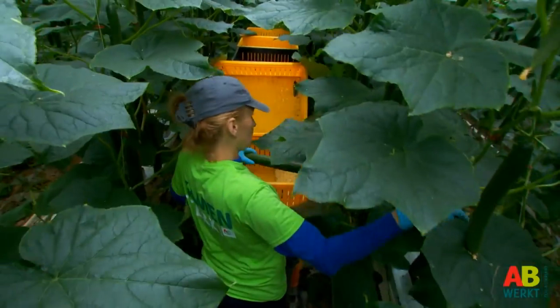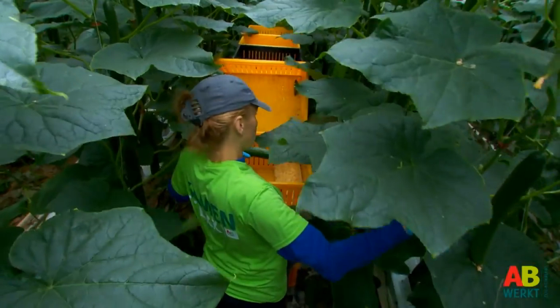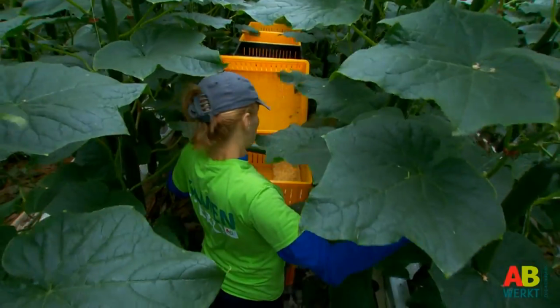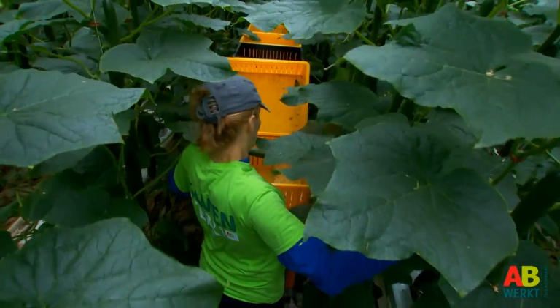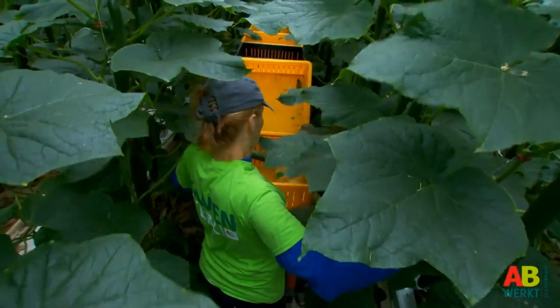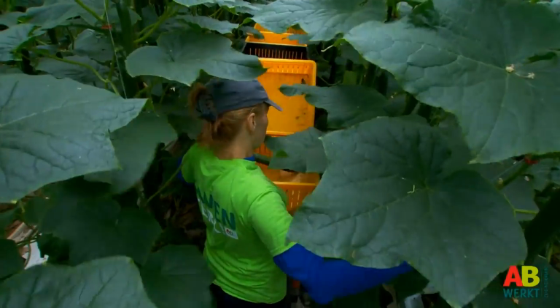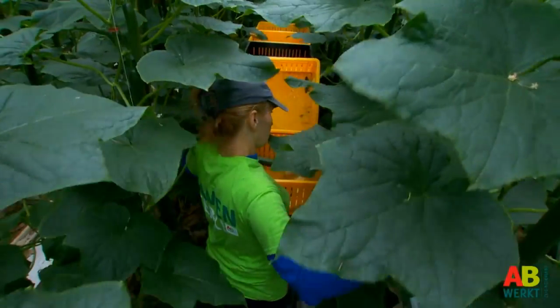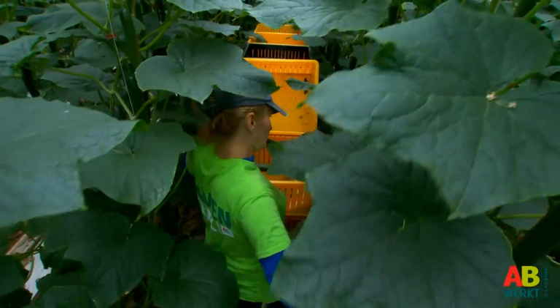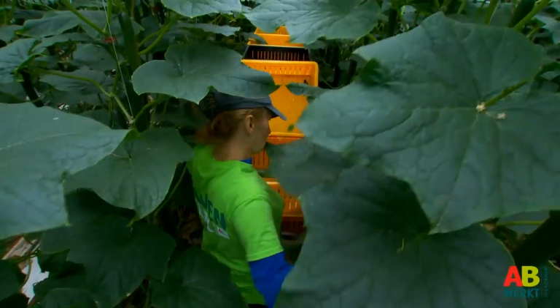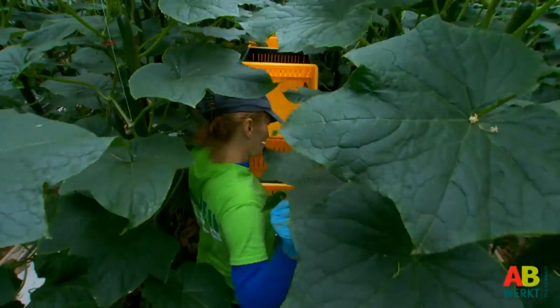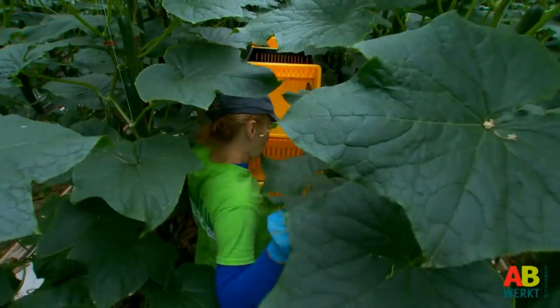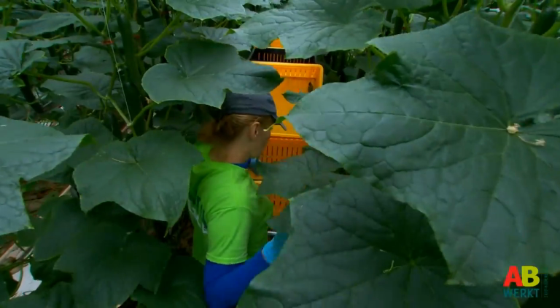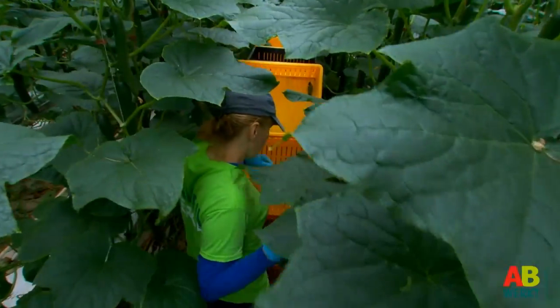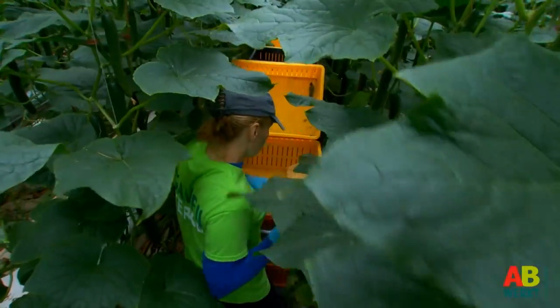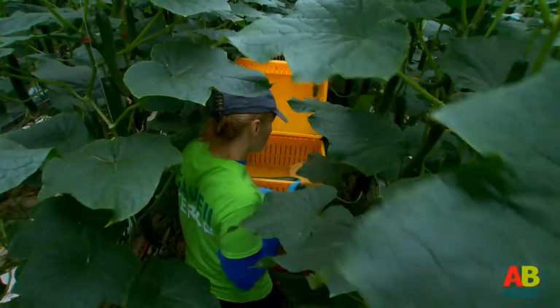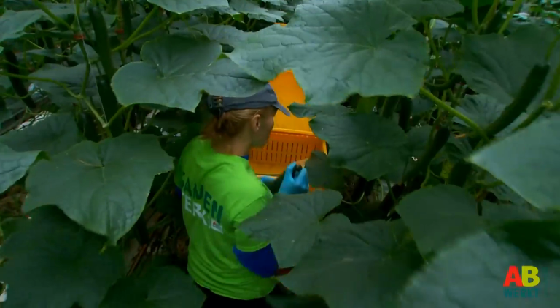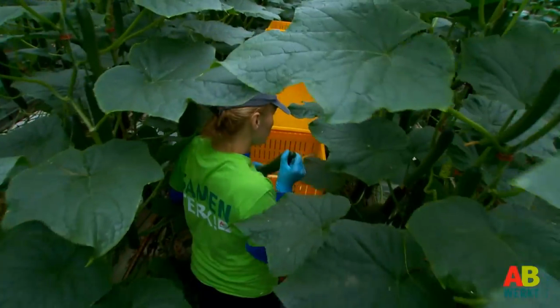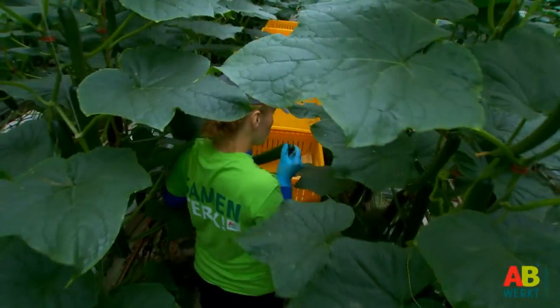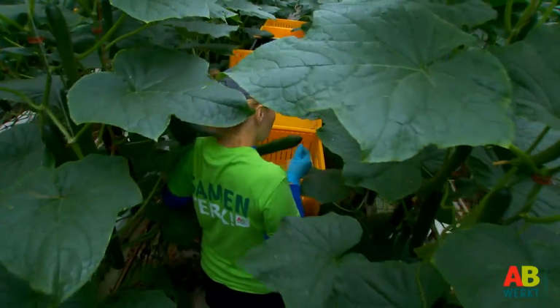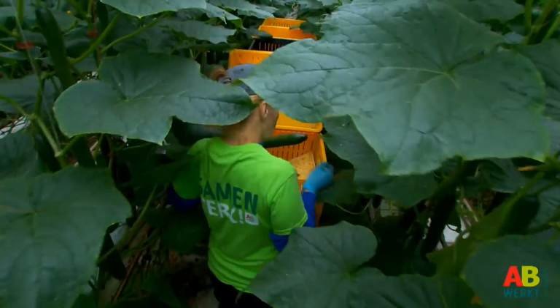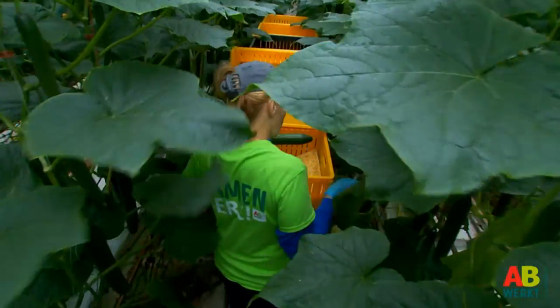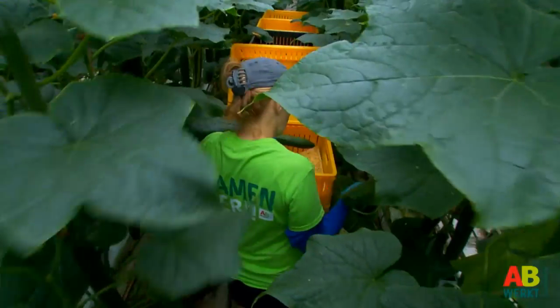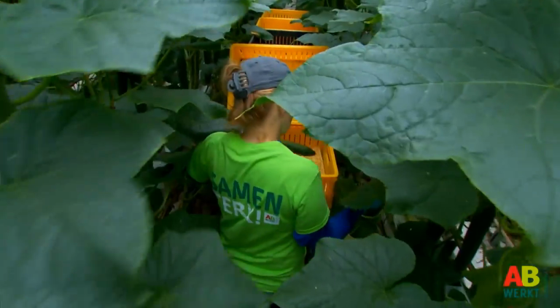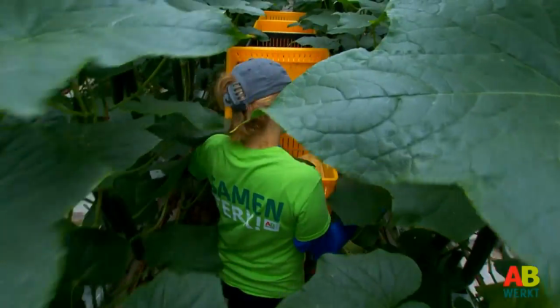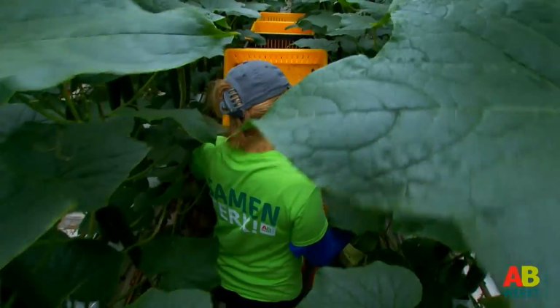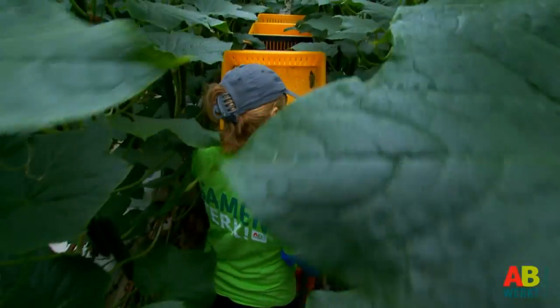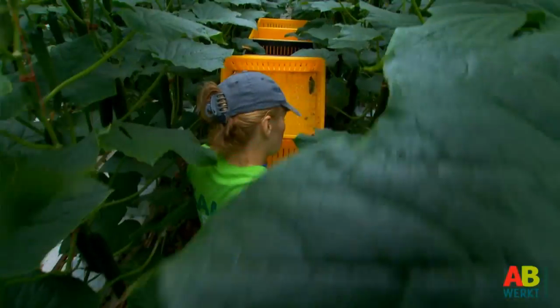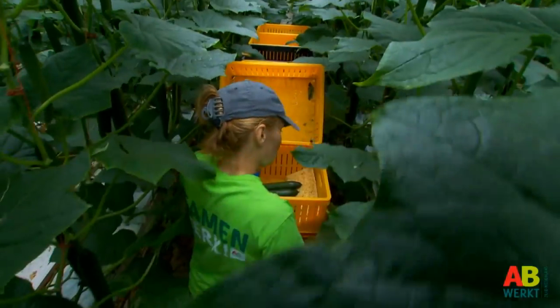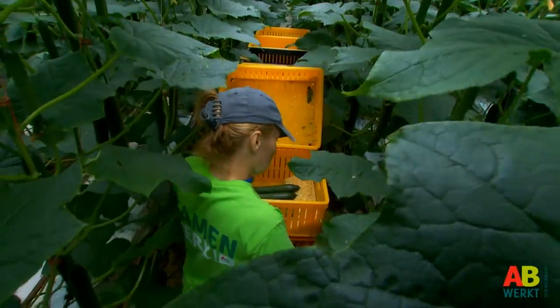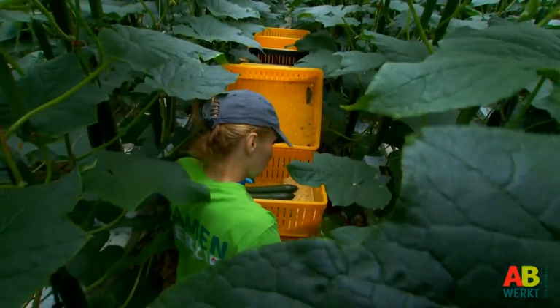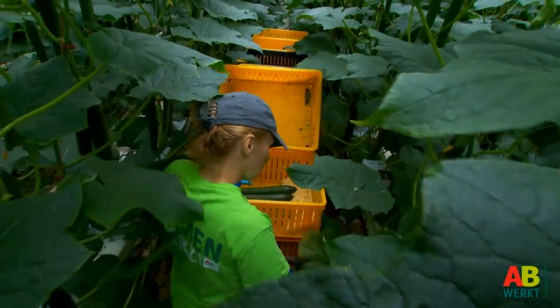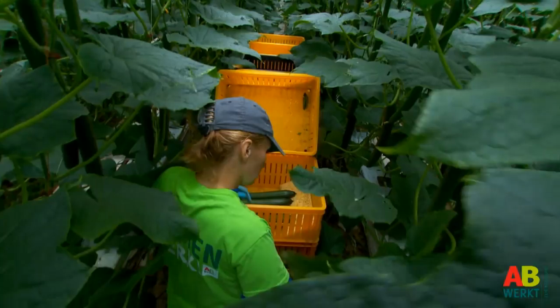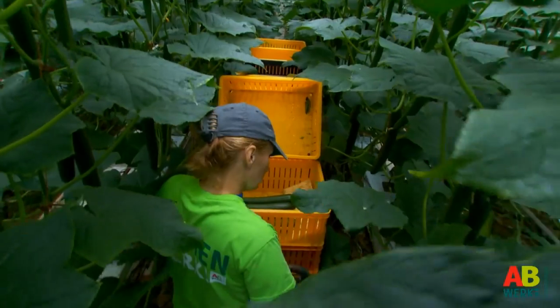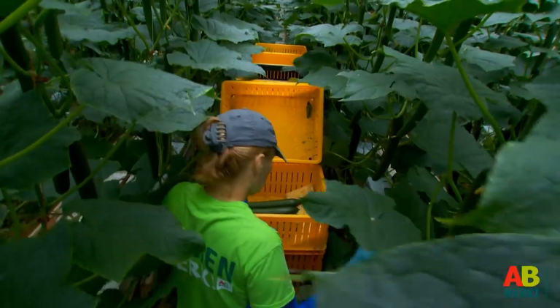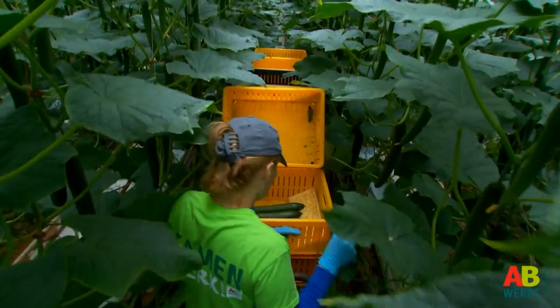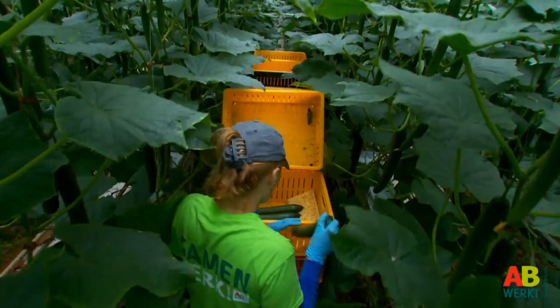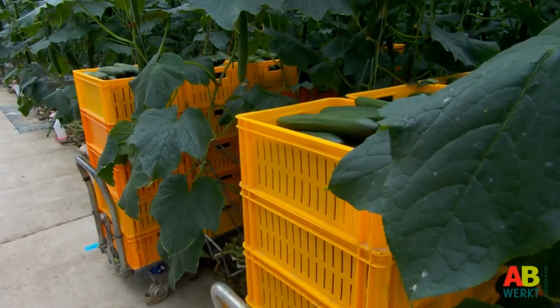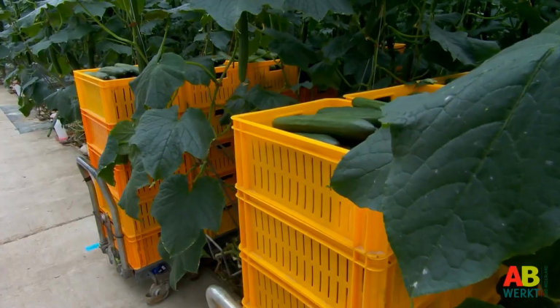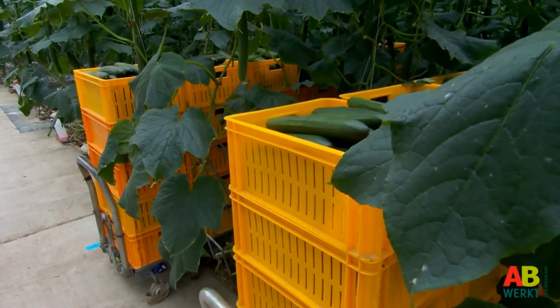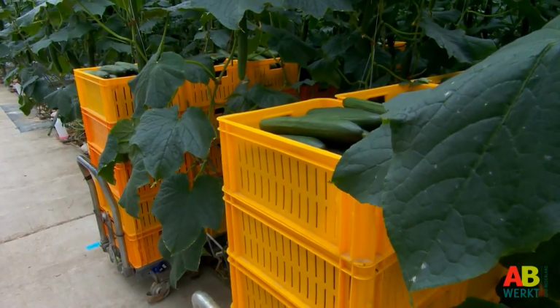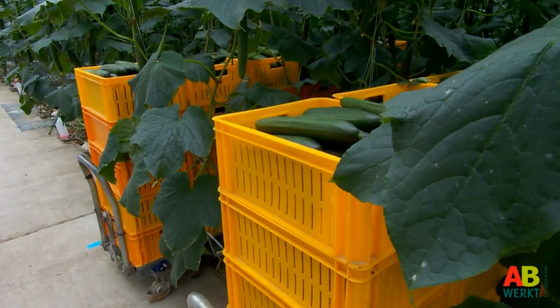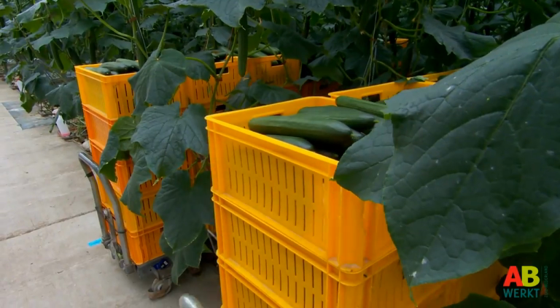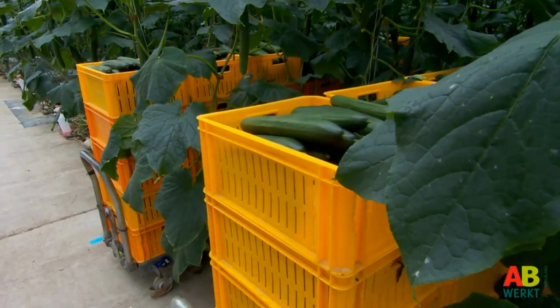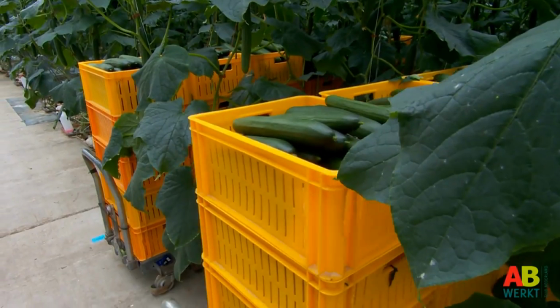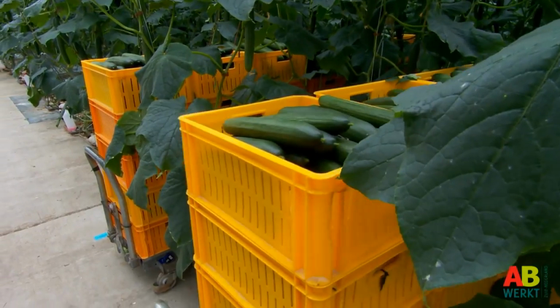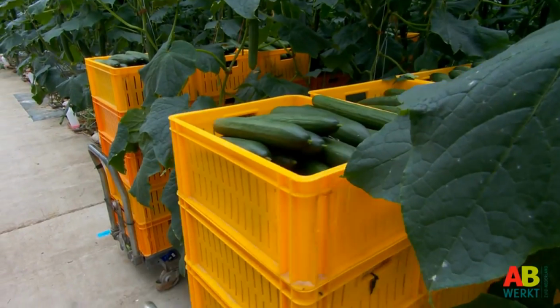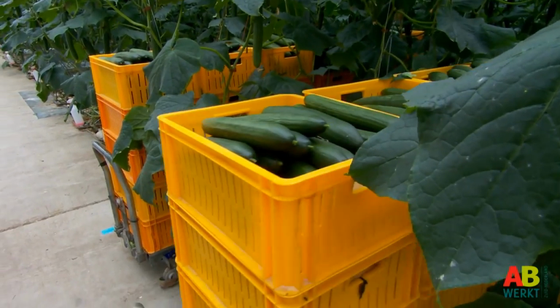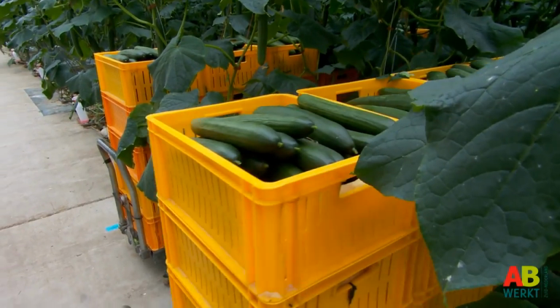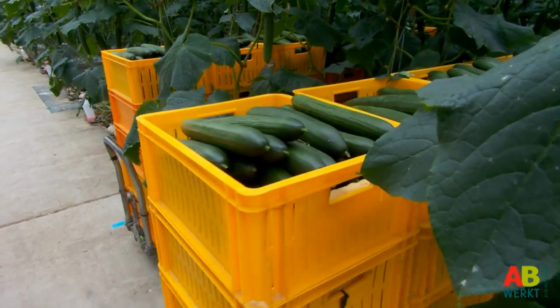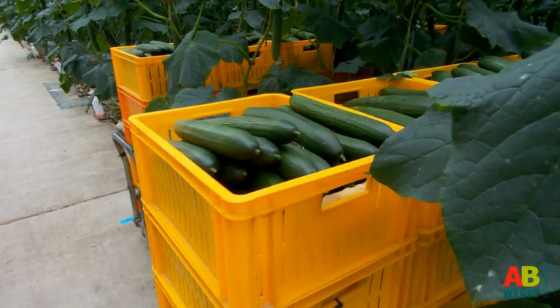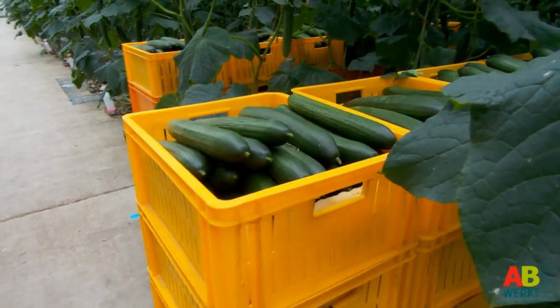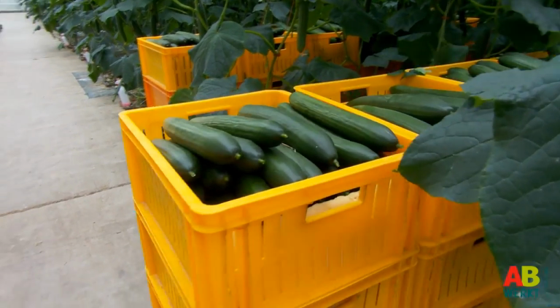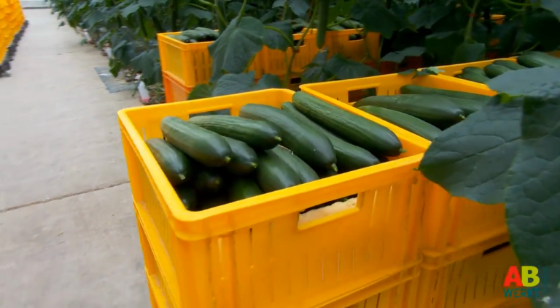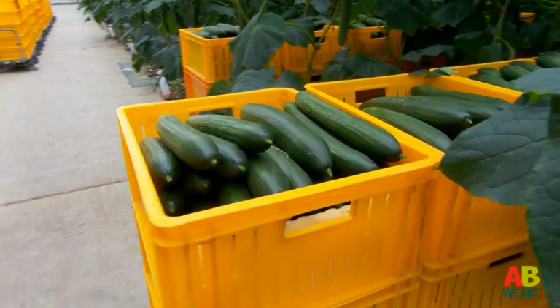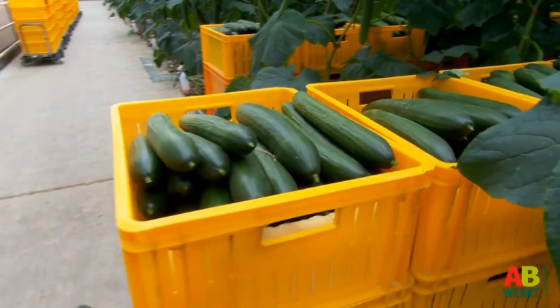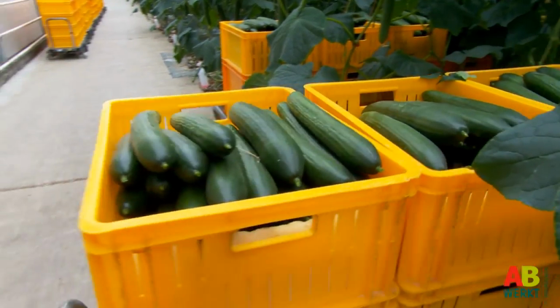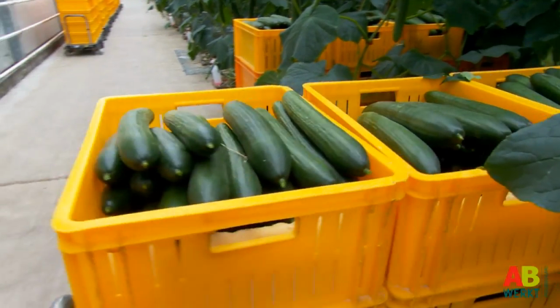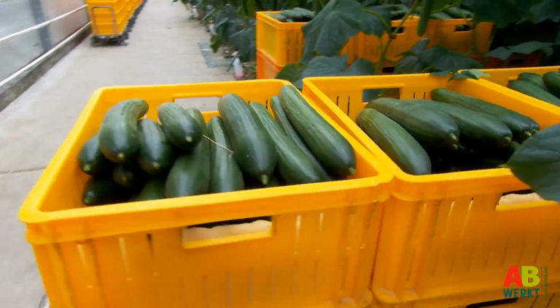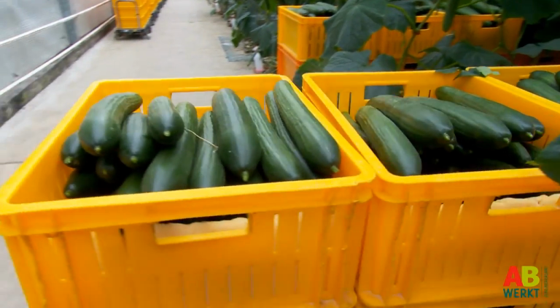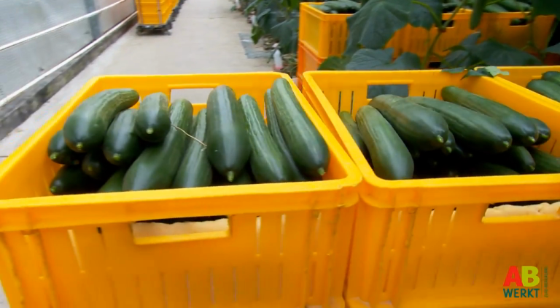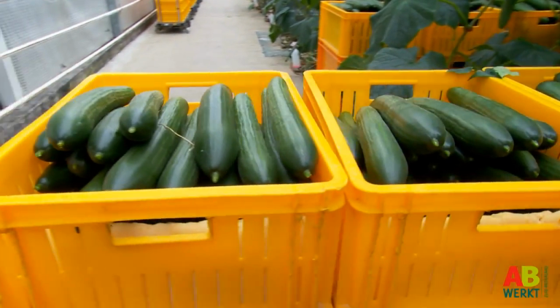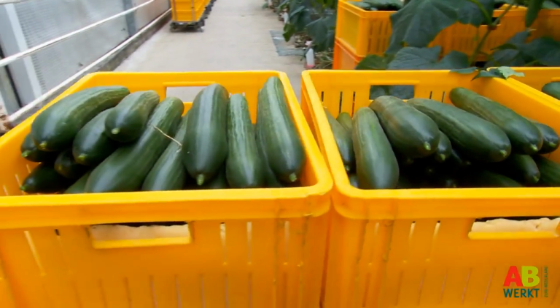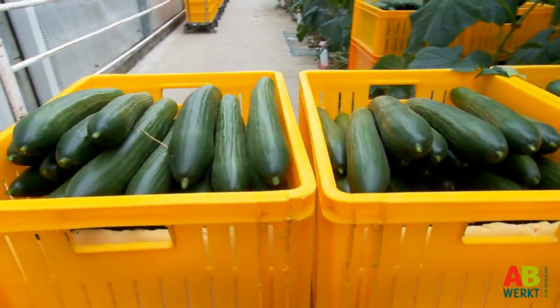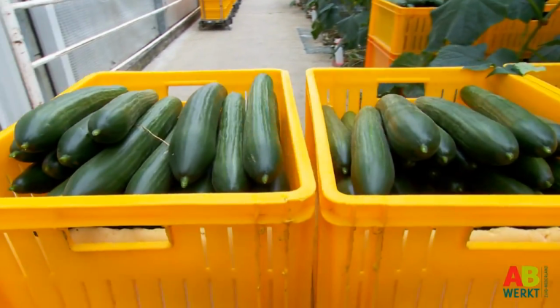Harvesting is physically much more demanding work. You have to reach and bend, and sometimes move the full crates.